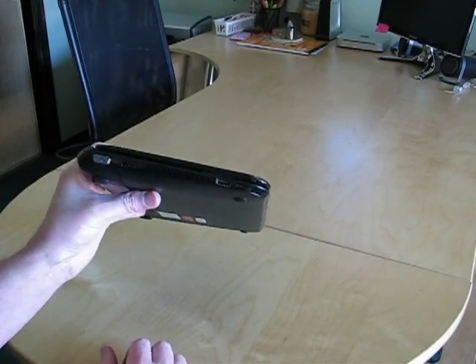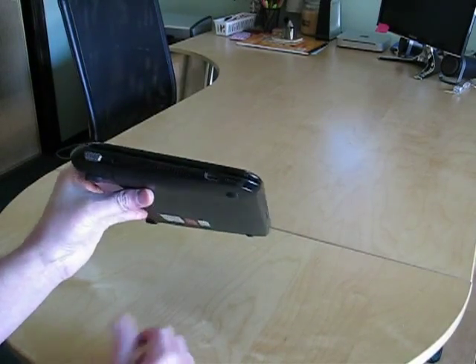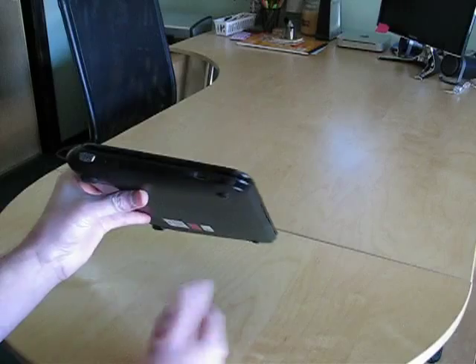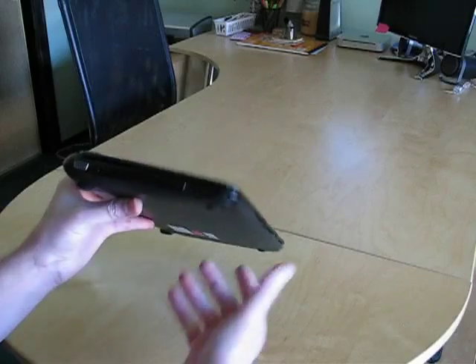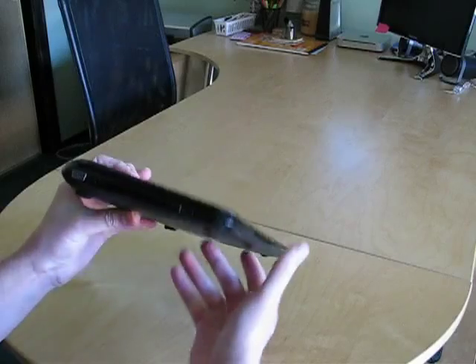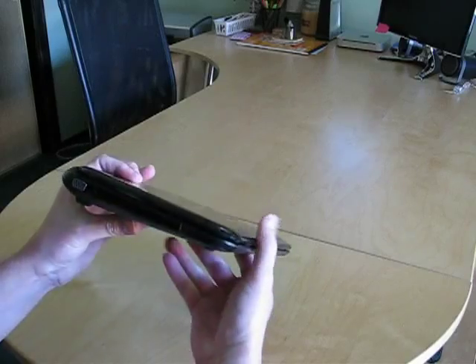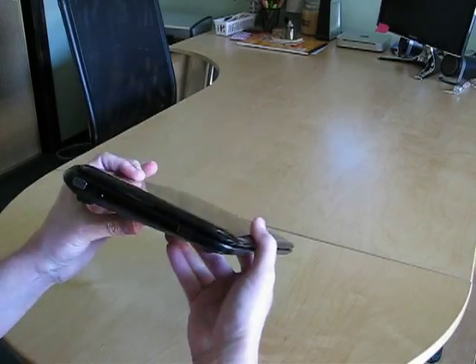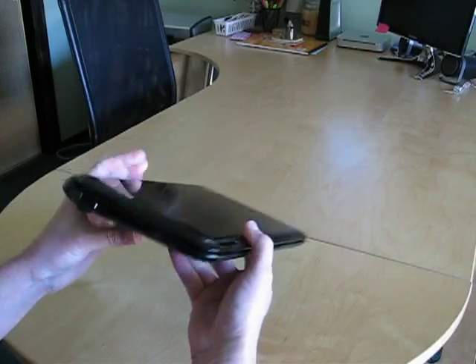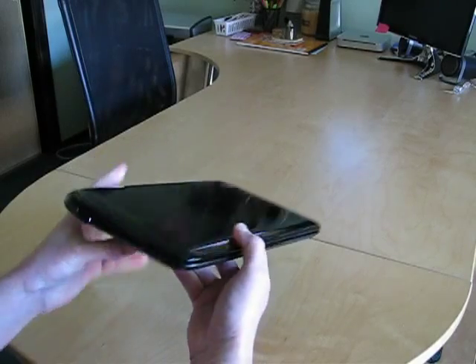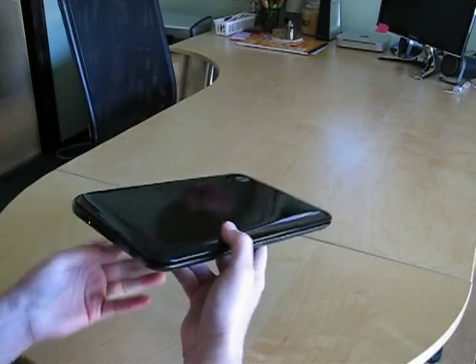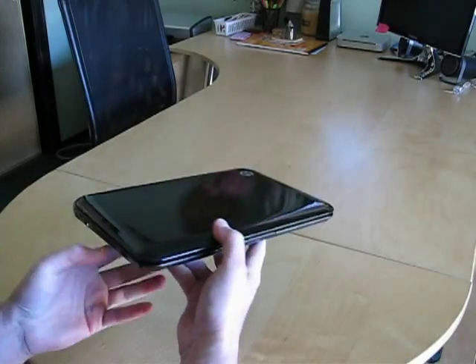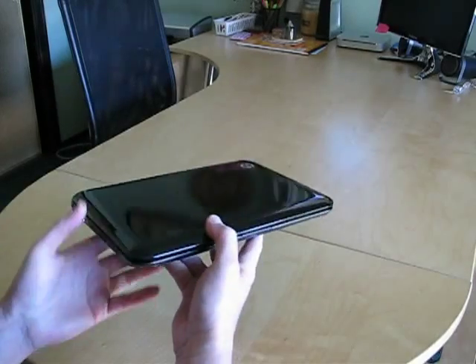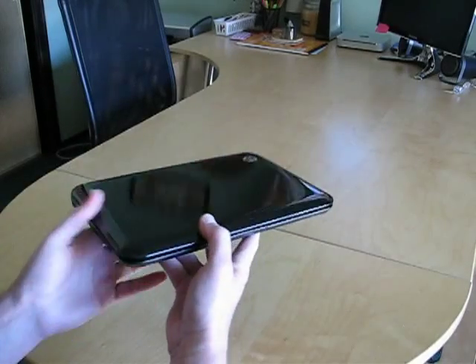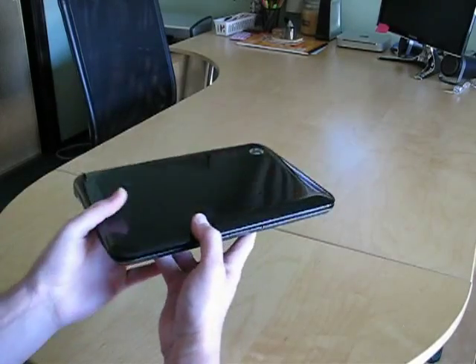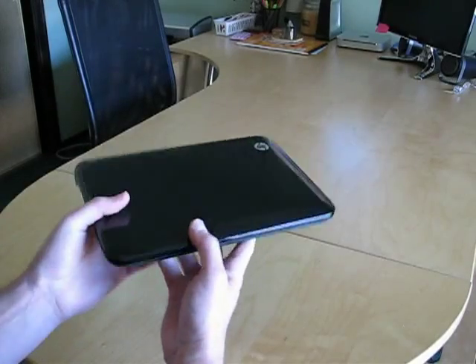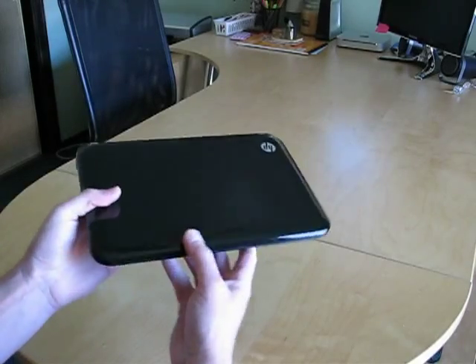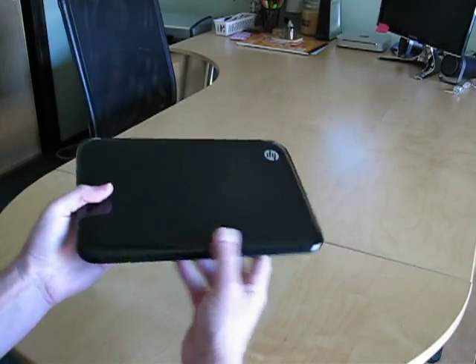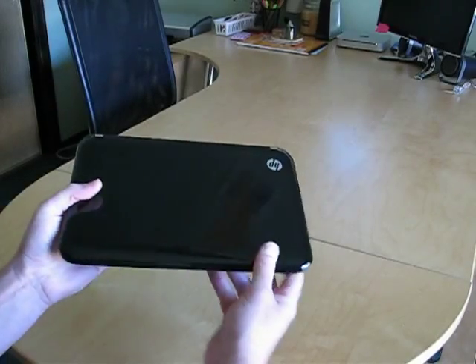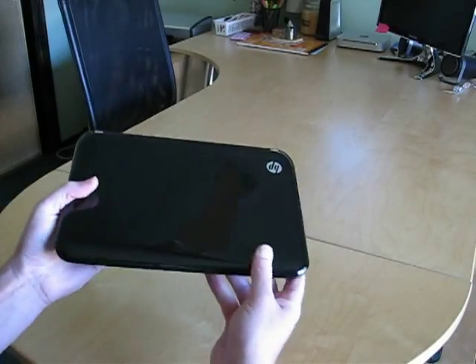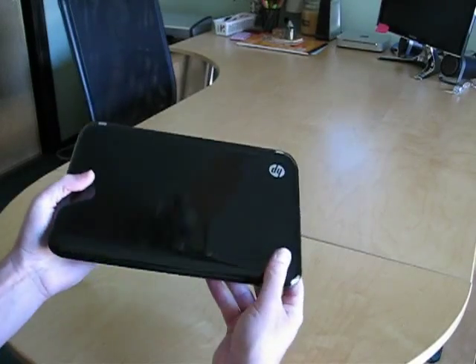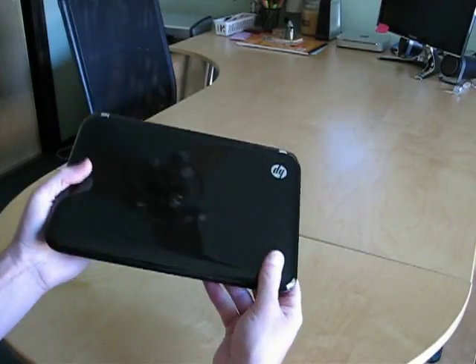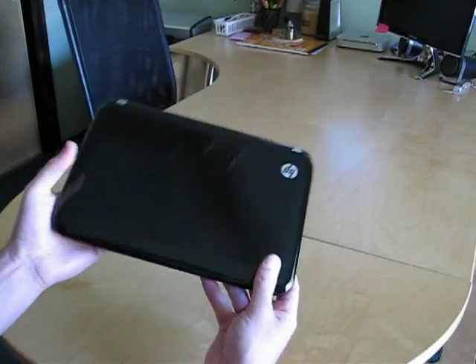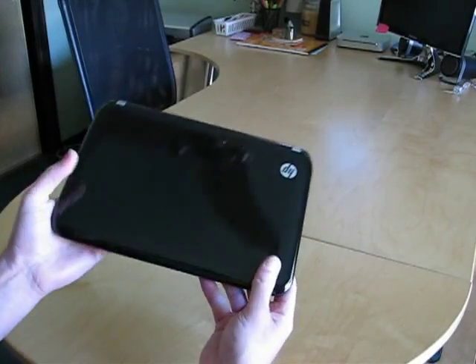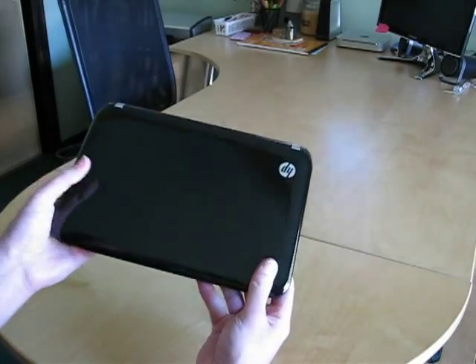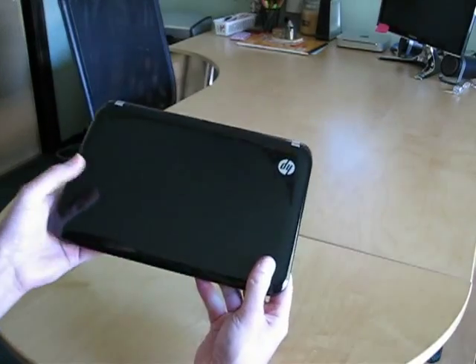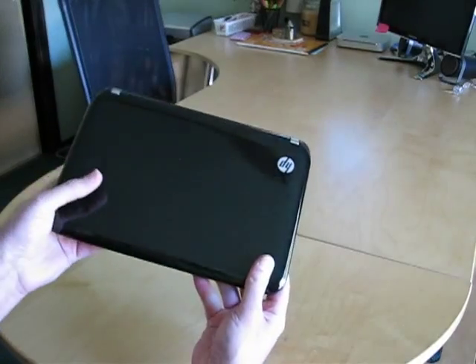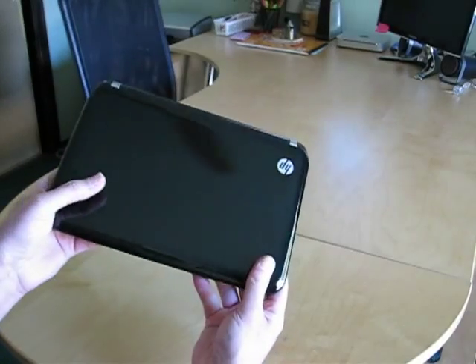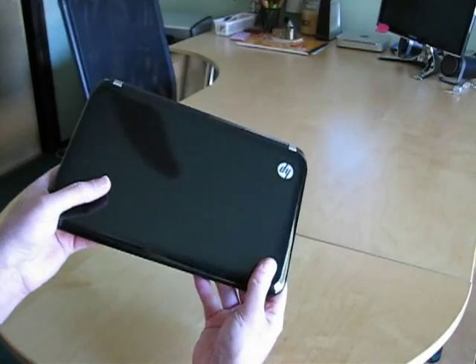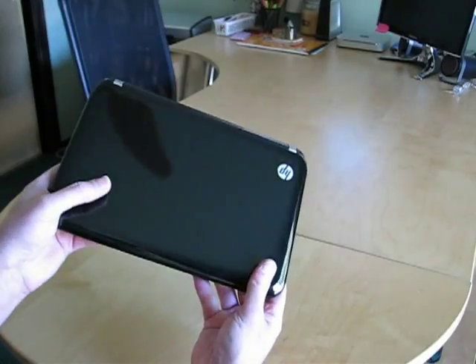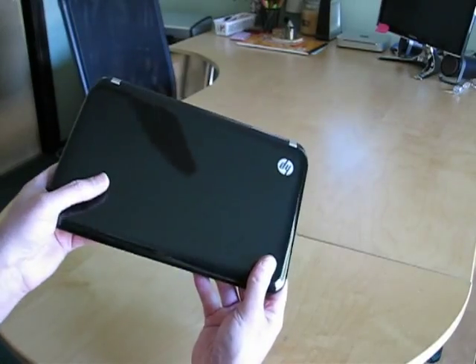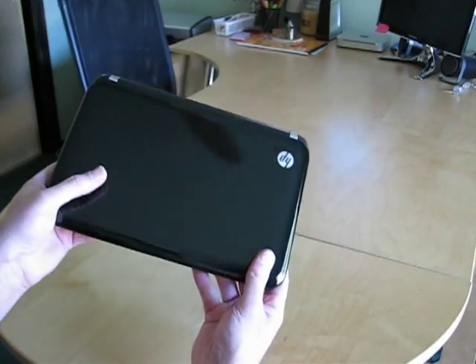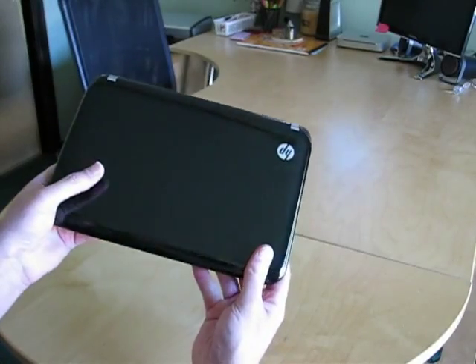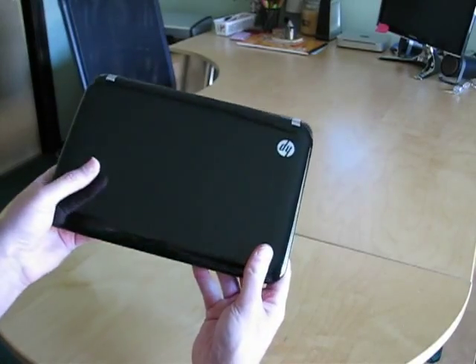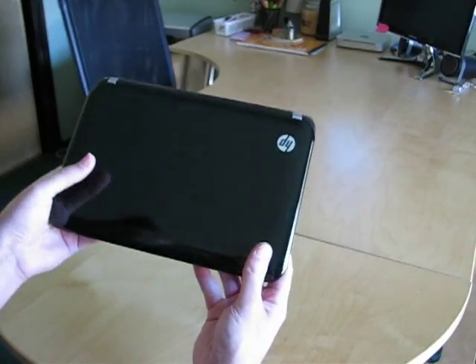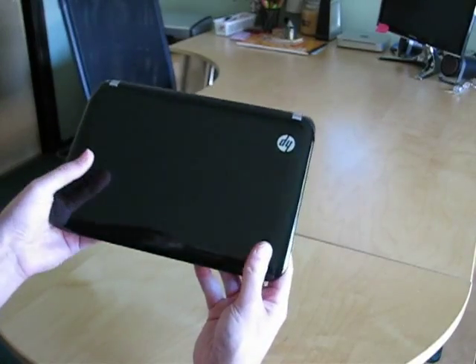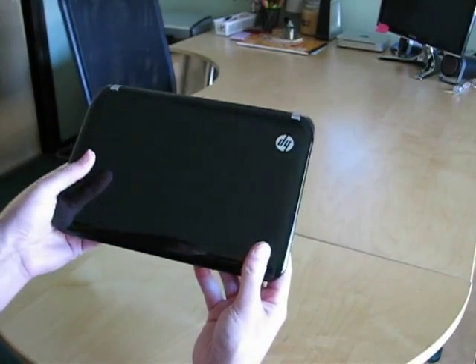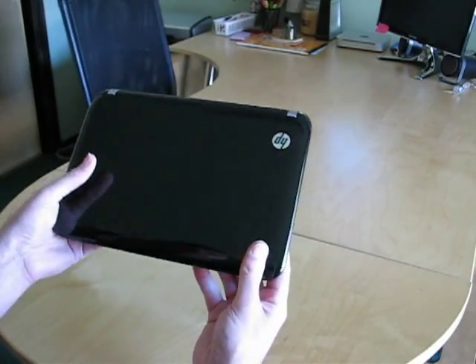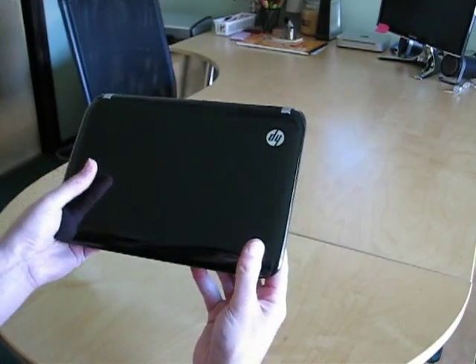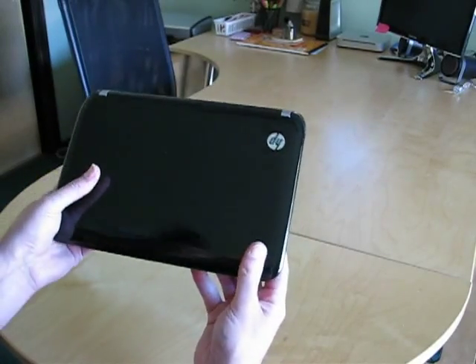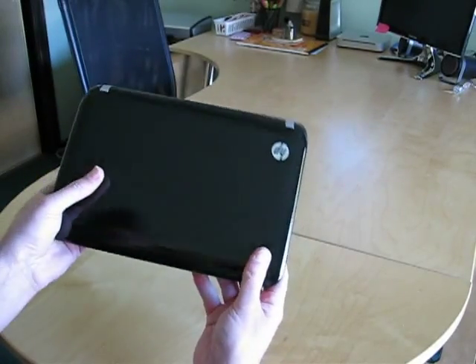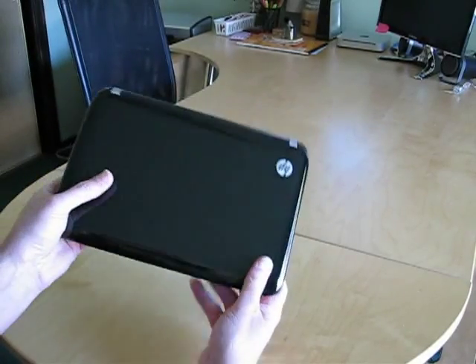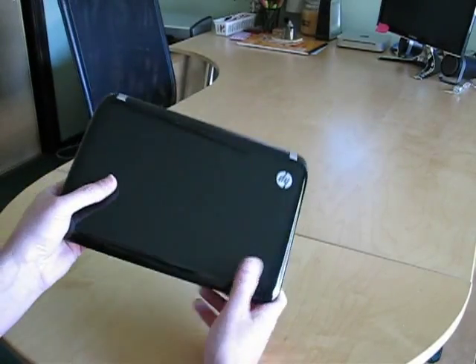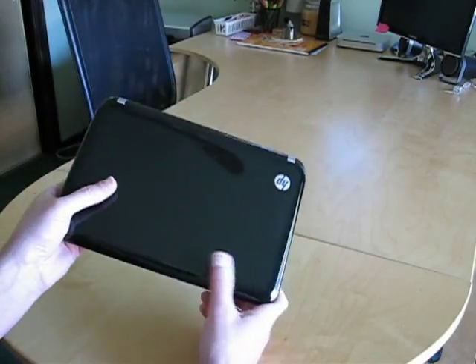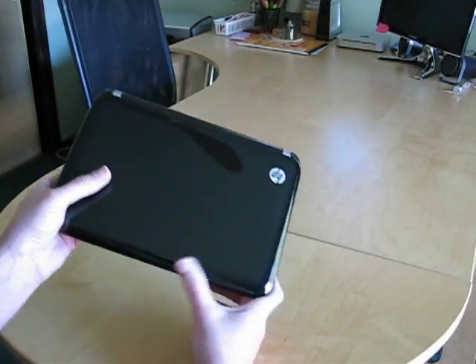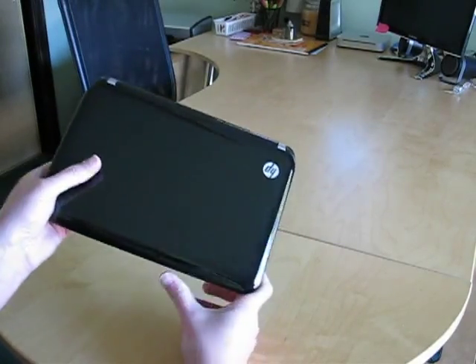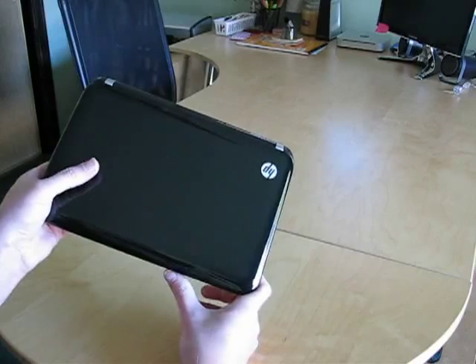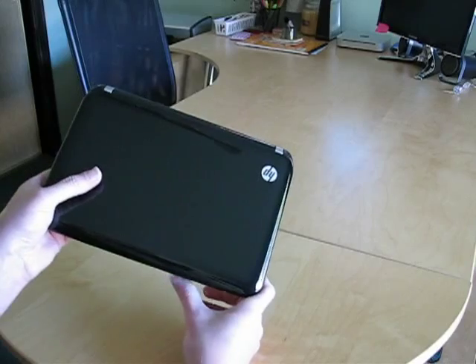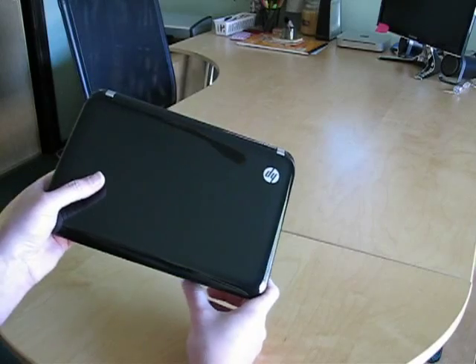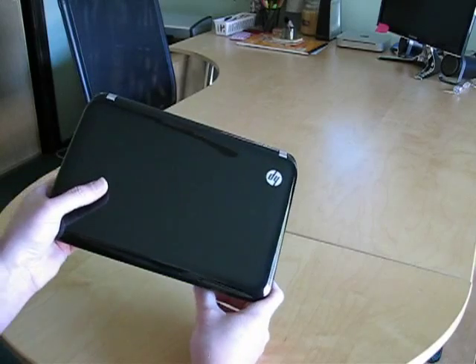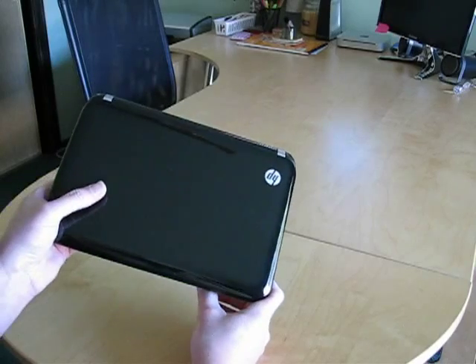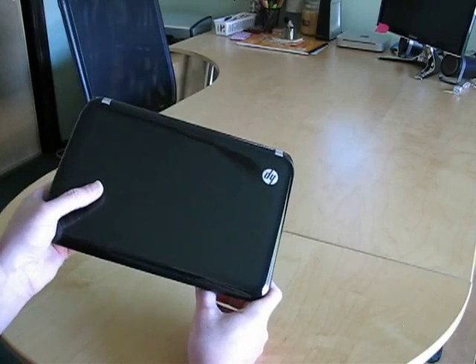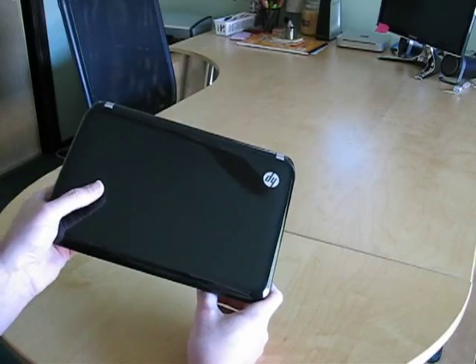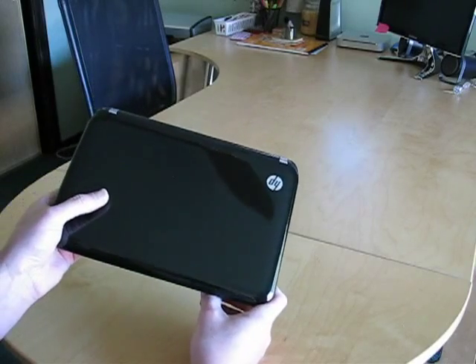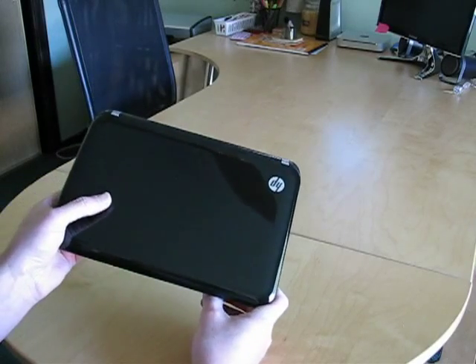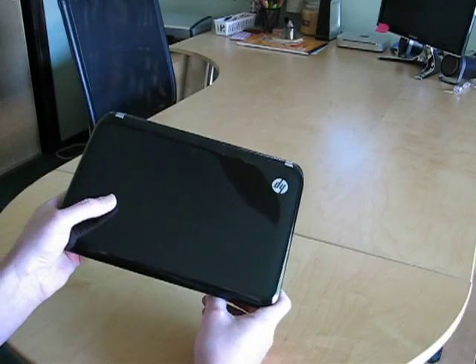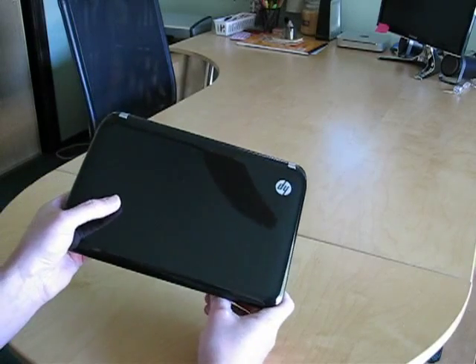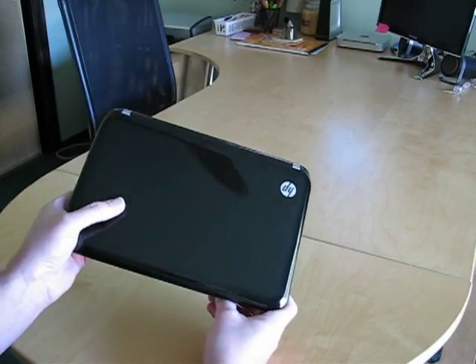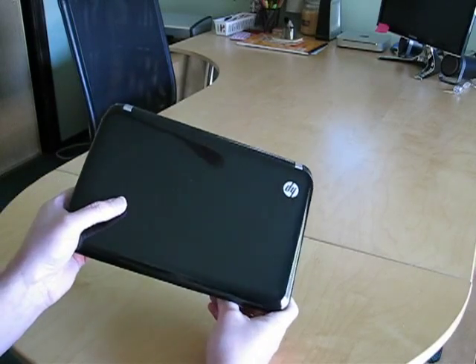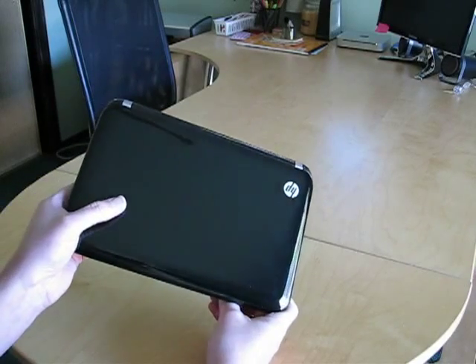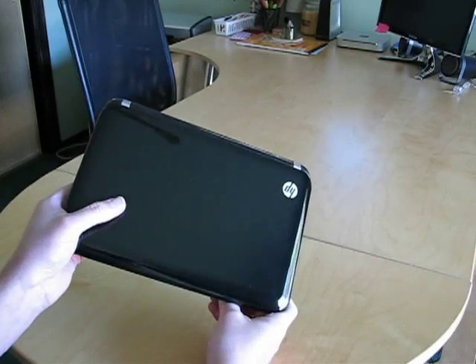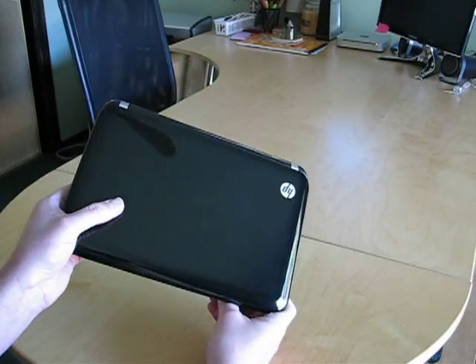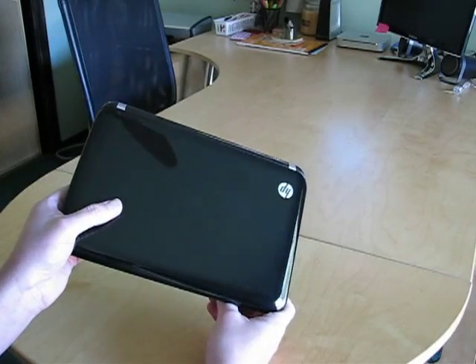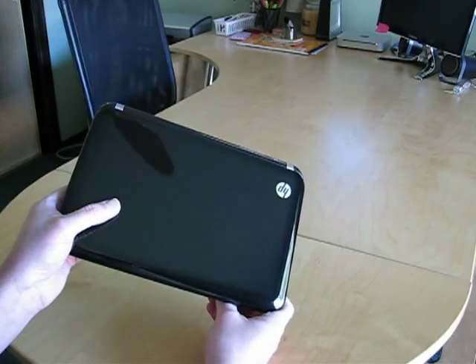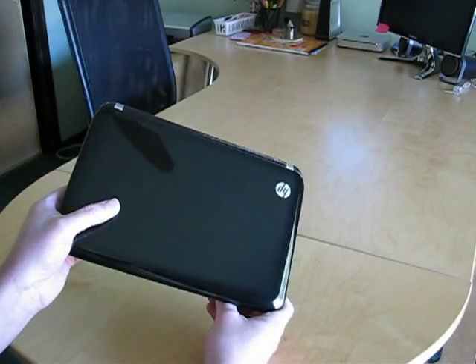Notably absent on this model is the HDMI port. I have not seen another Cedar Trail netbook without an HDMI port, so I'm not sure why this one doesn't include it.